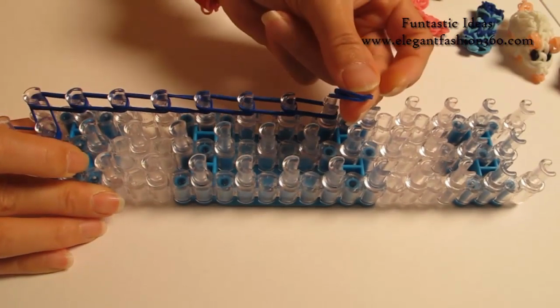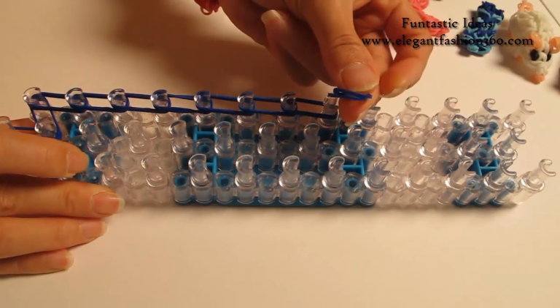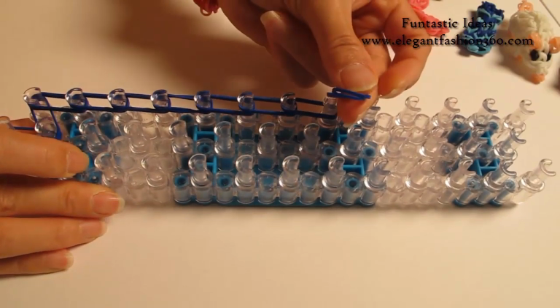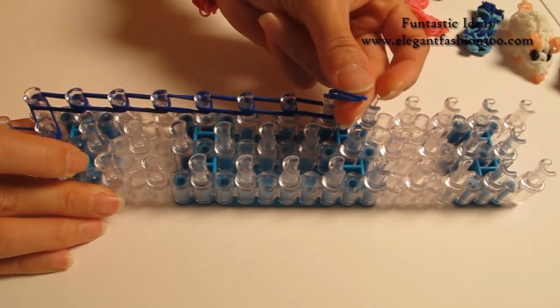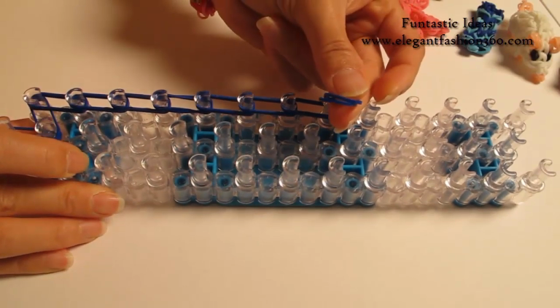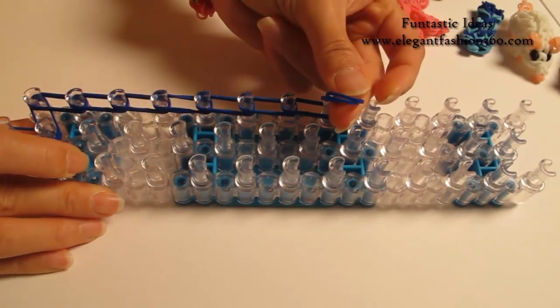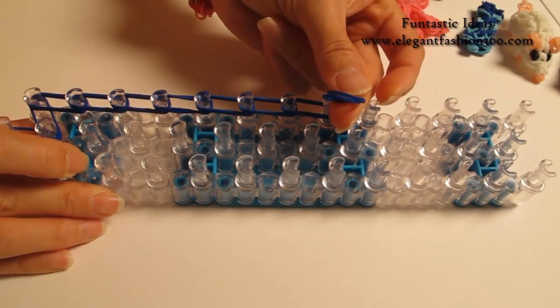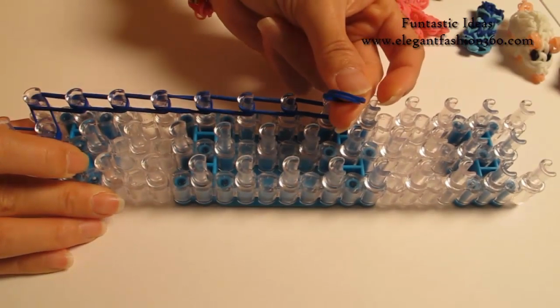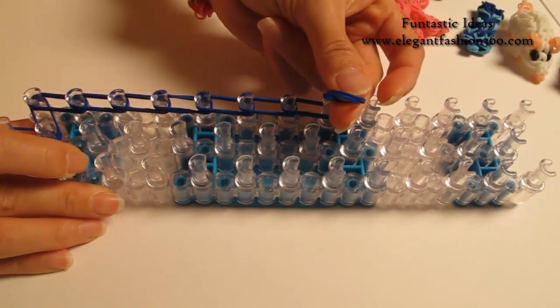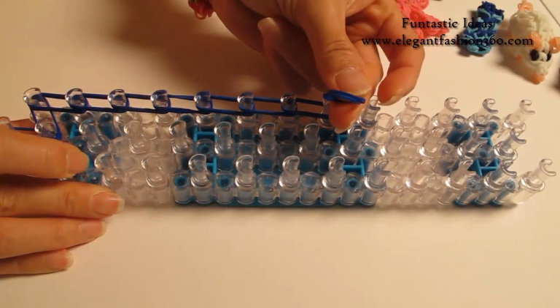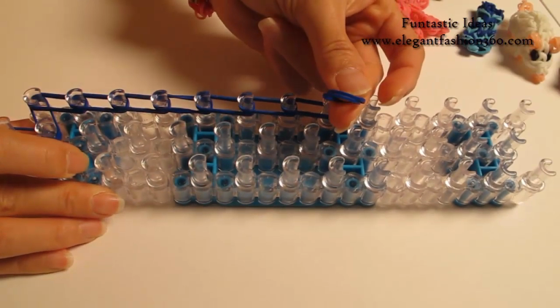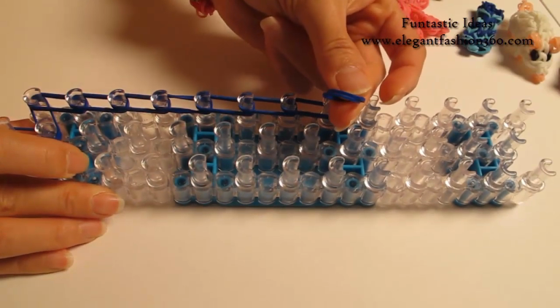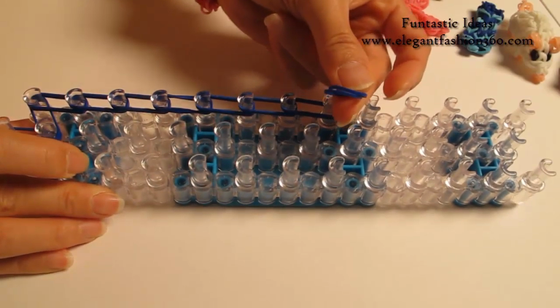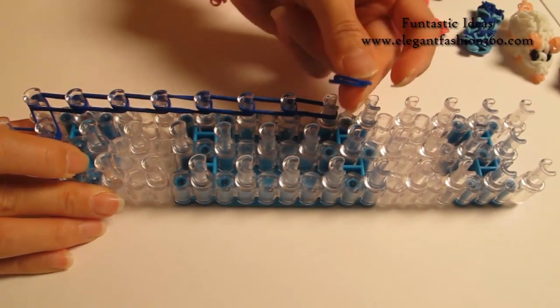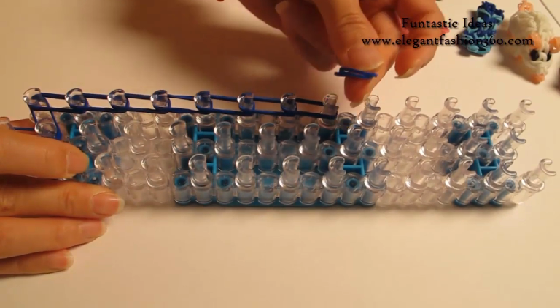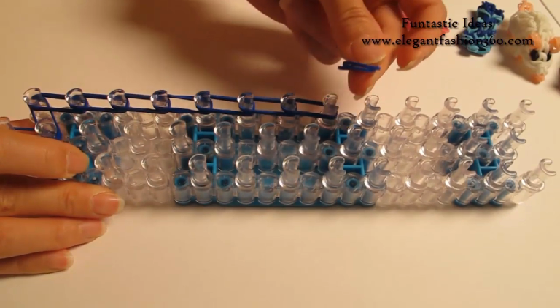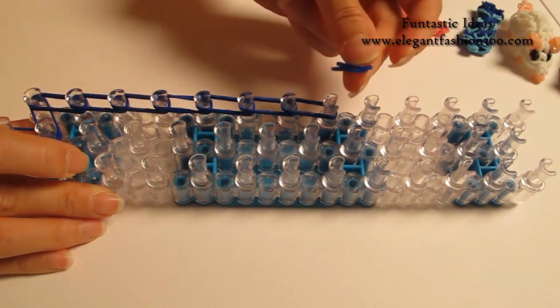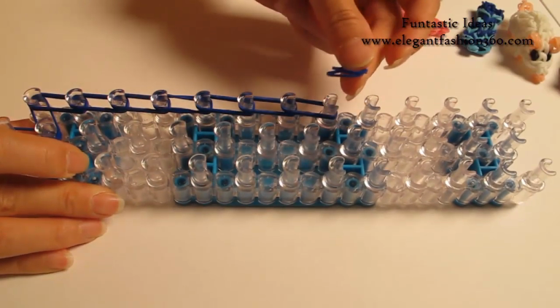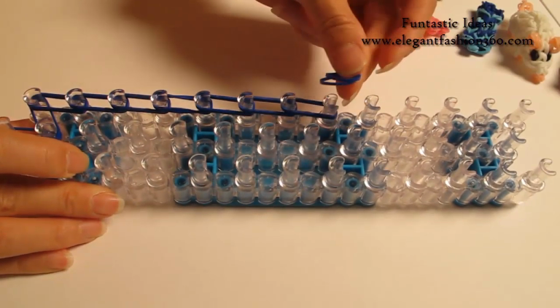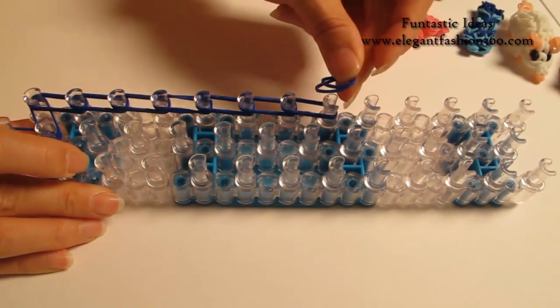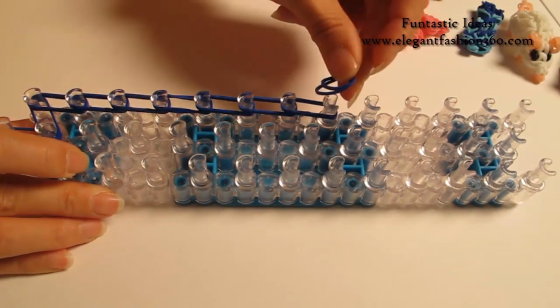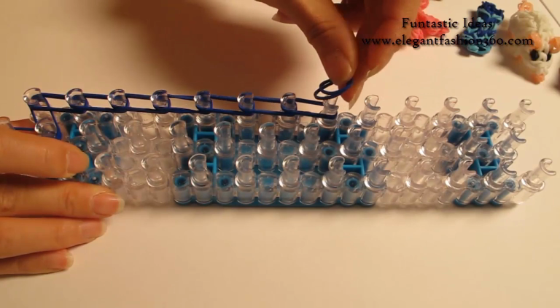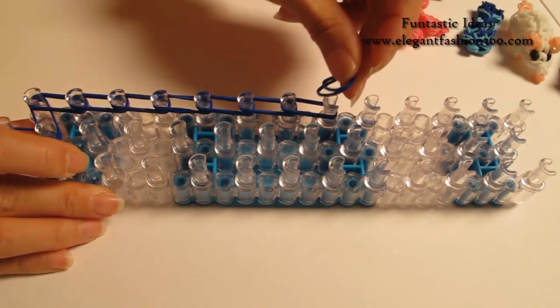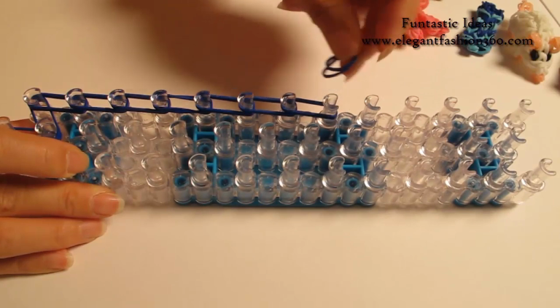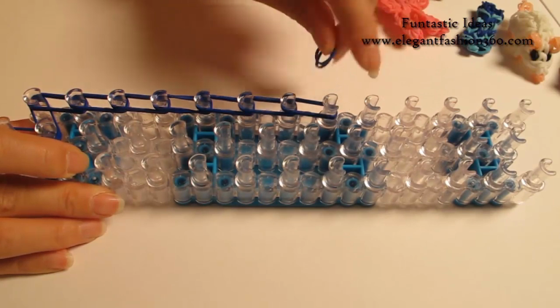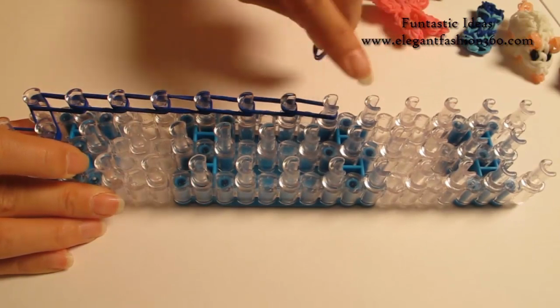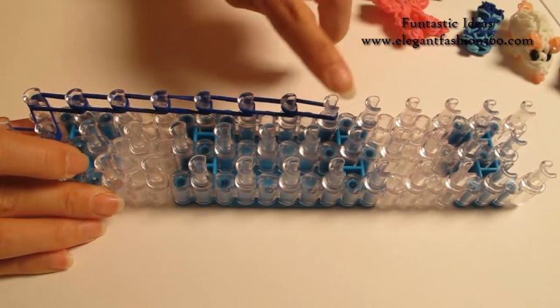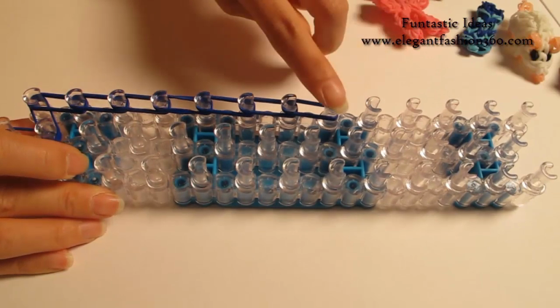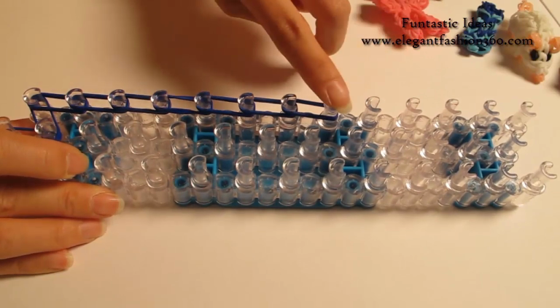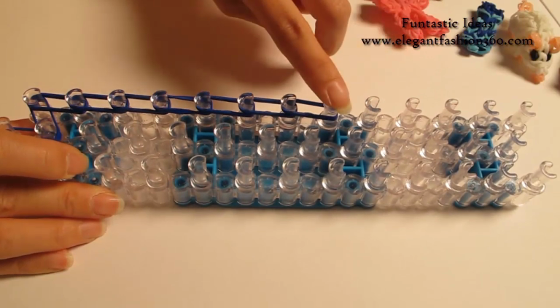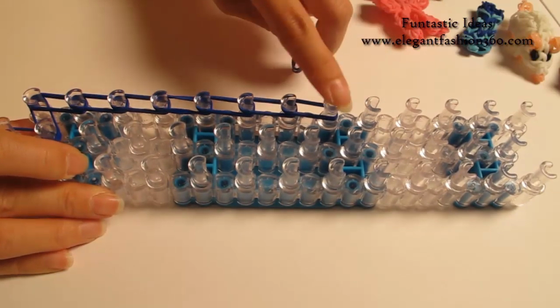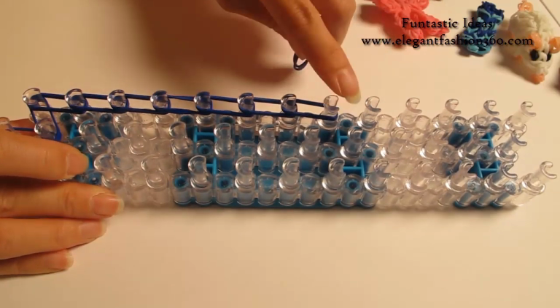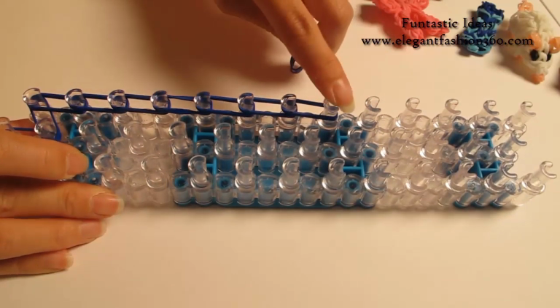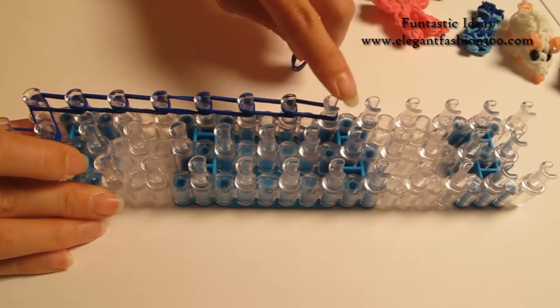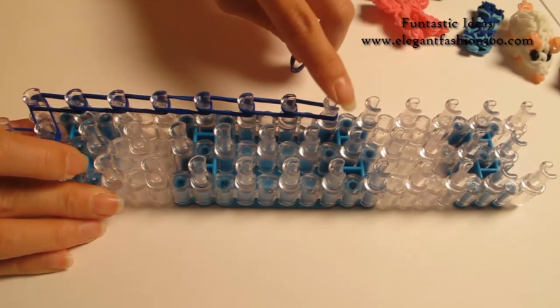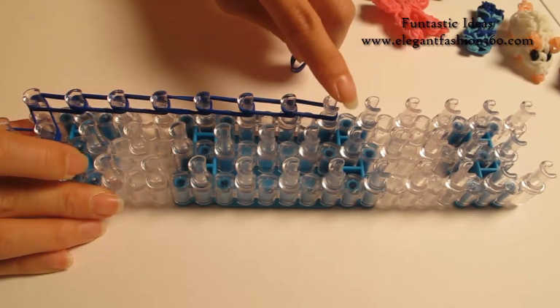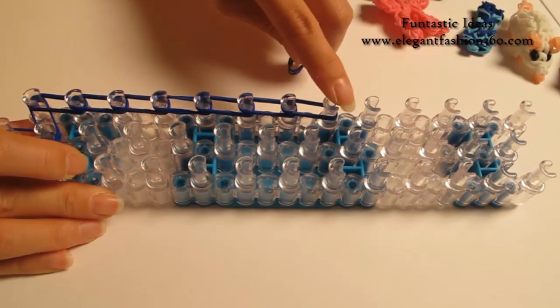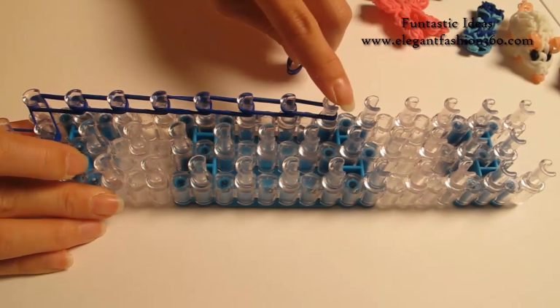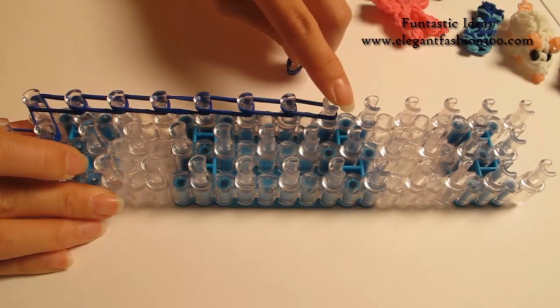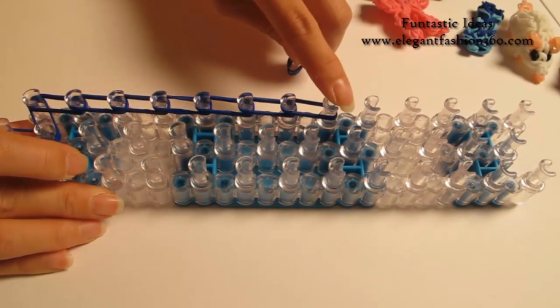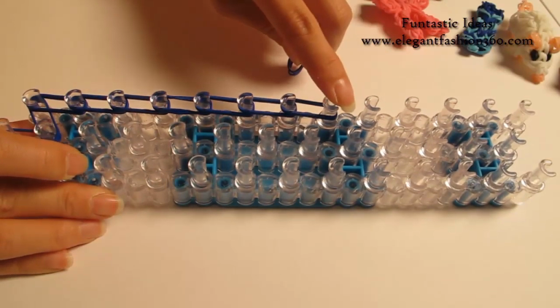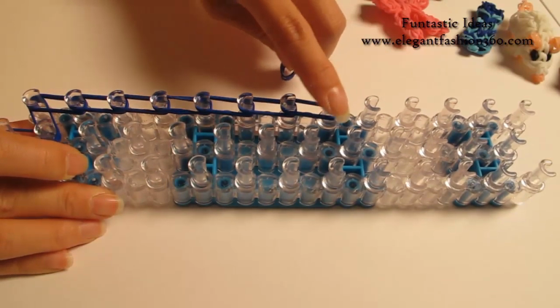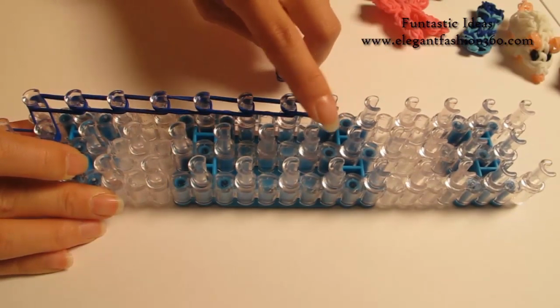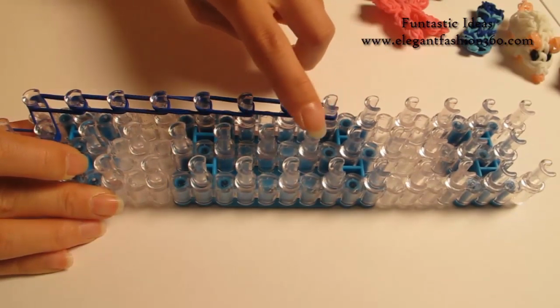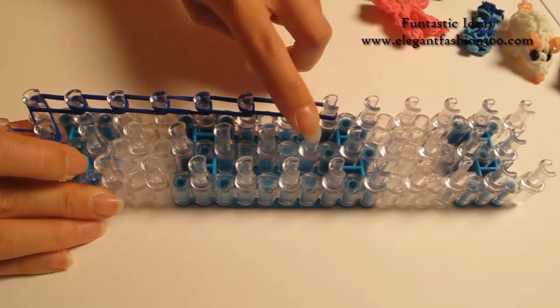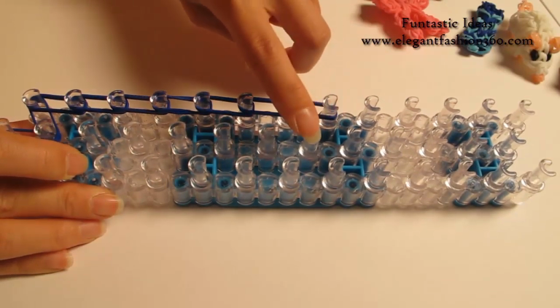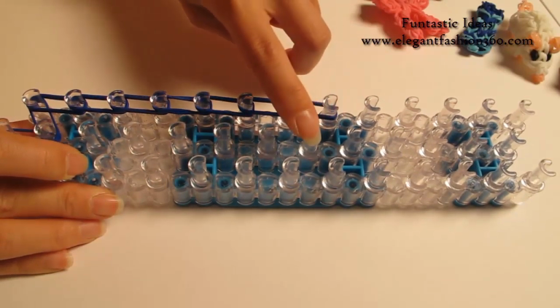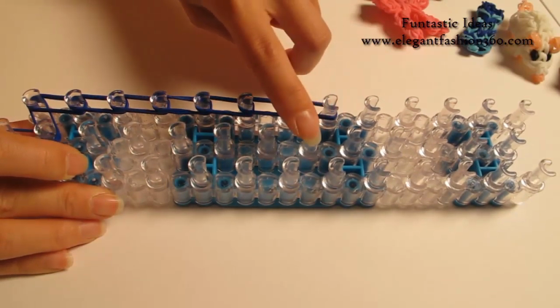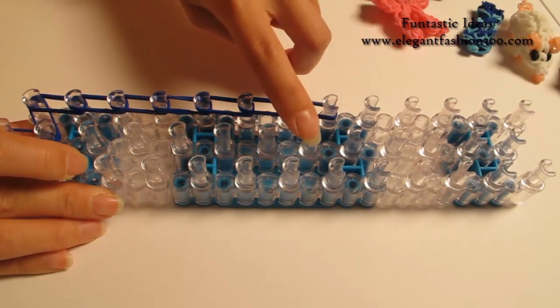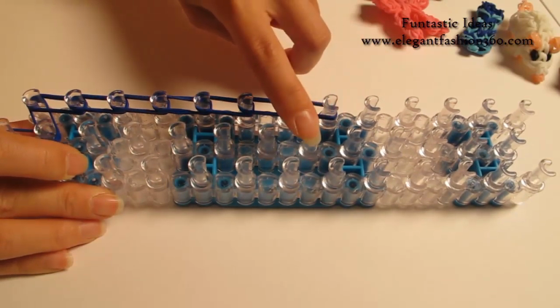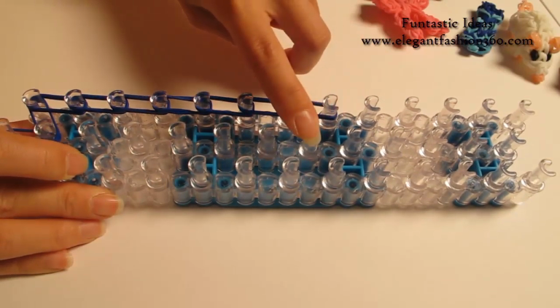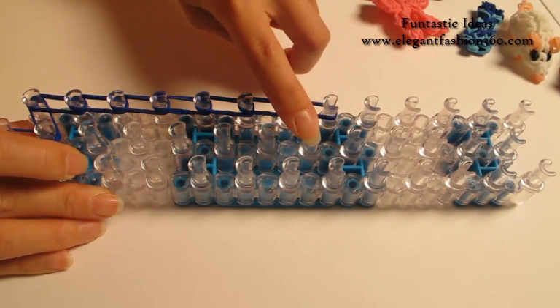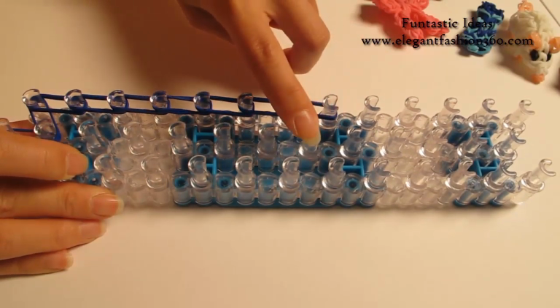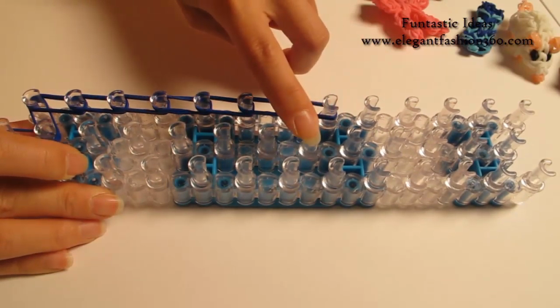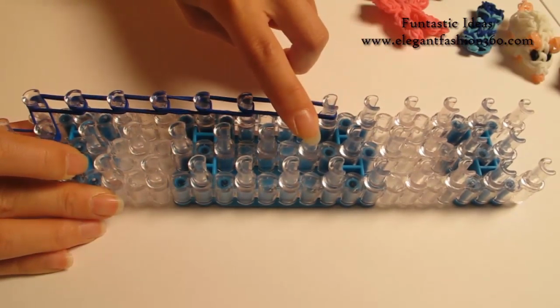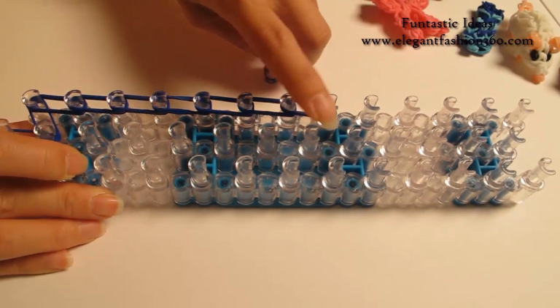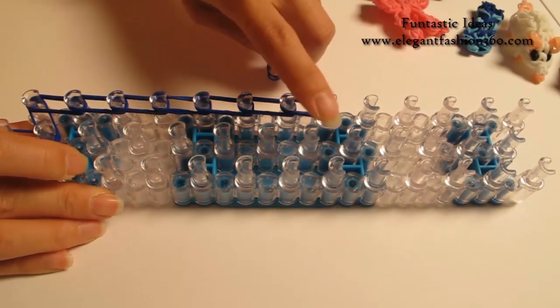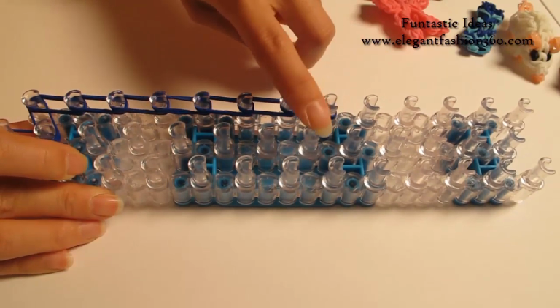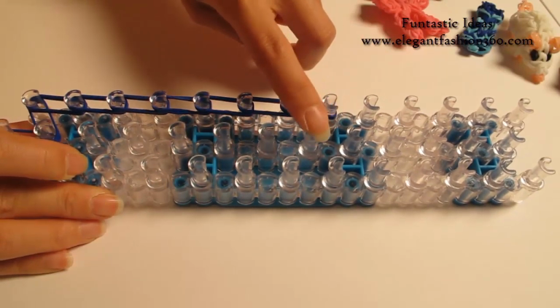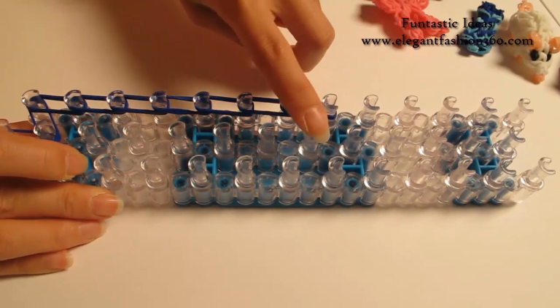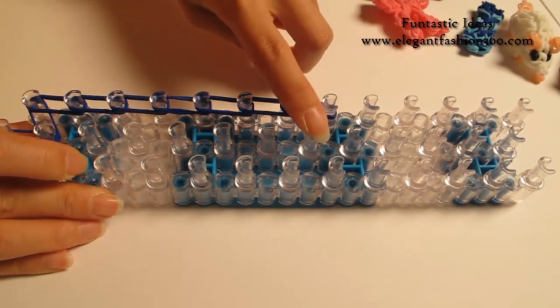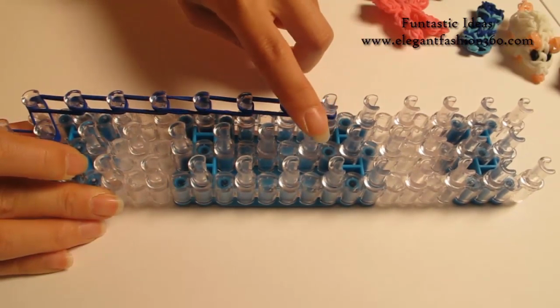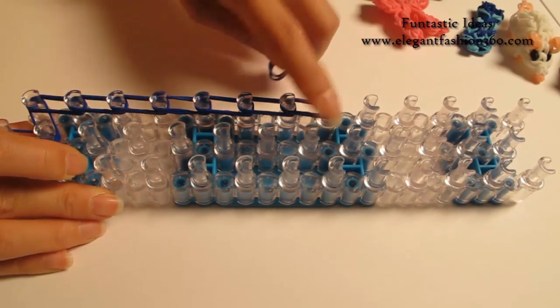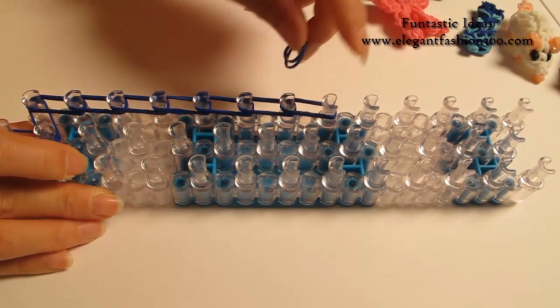Now I'm going to take 2 bends, going from the last one on your left coming down here on the center.